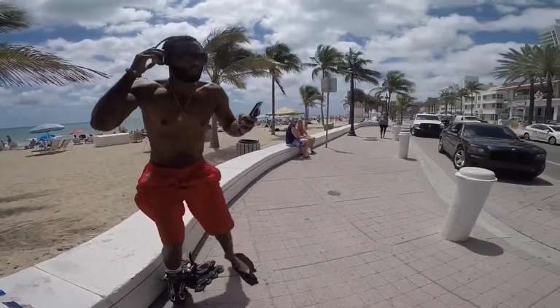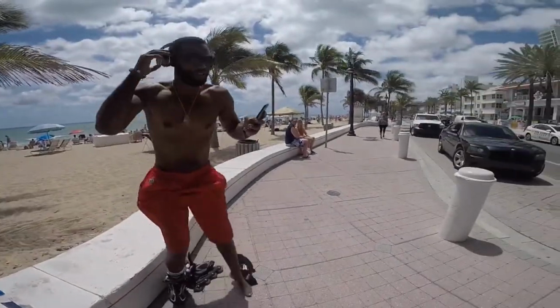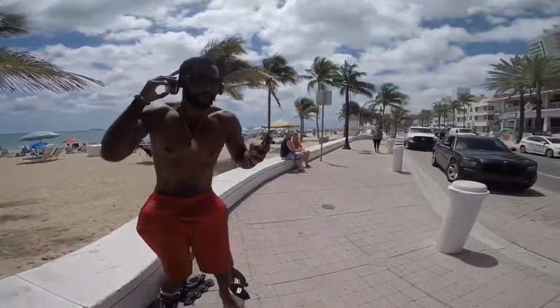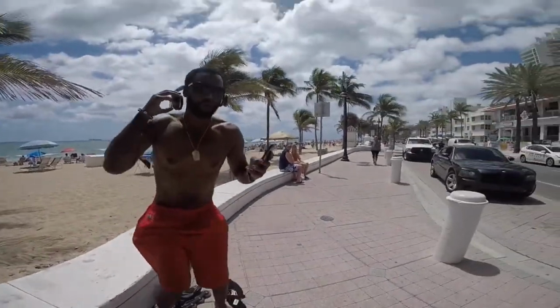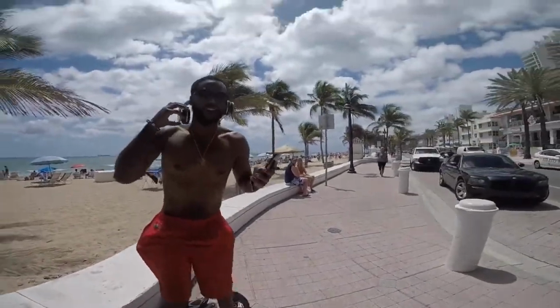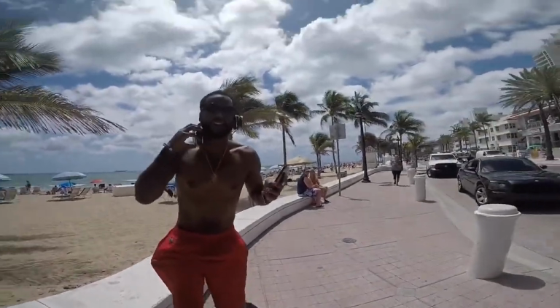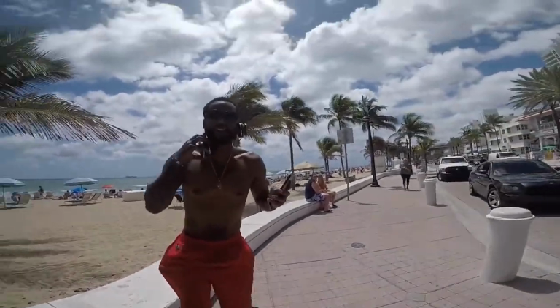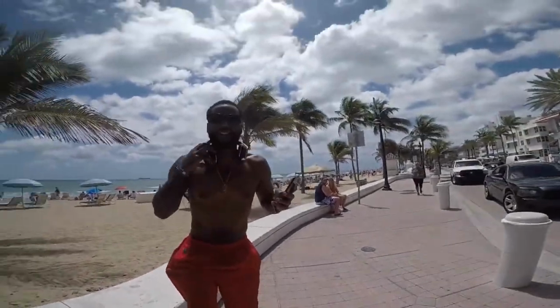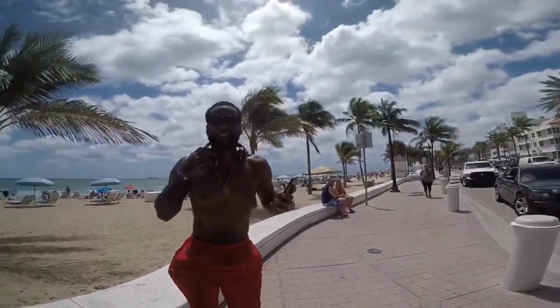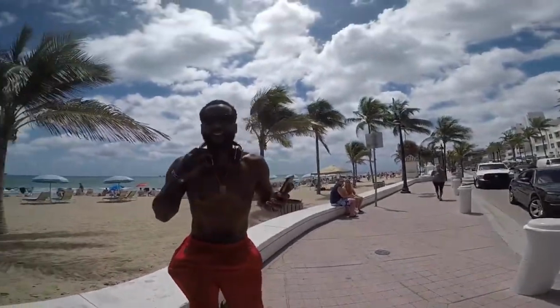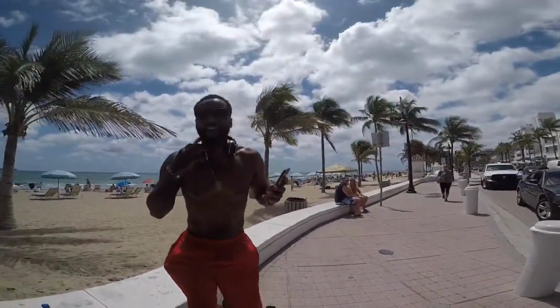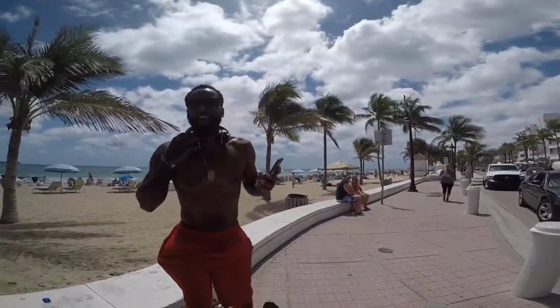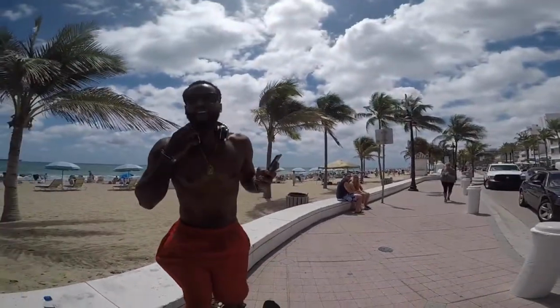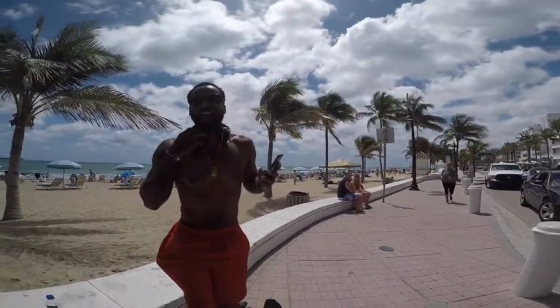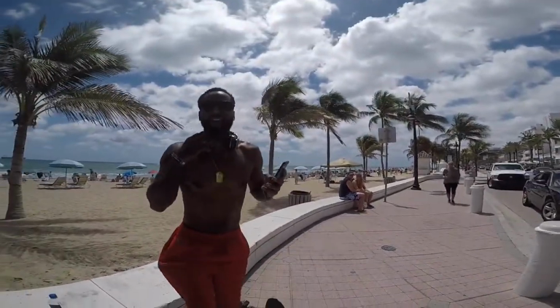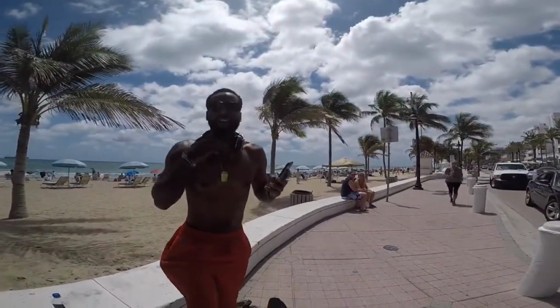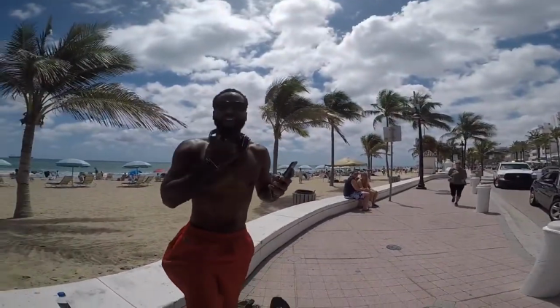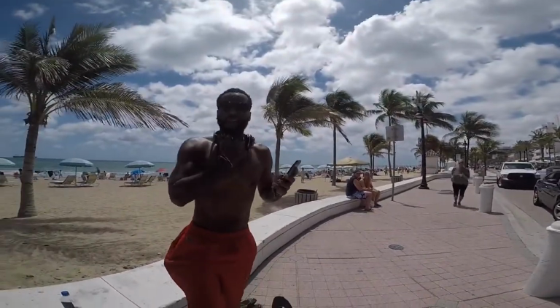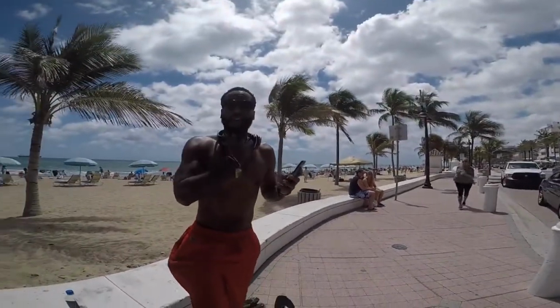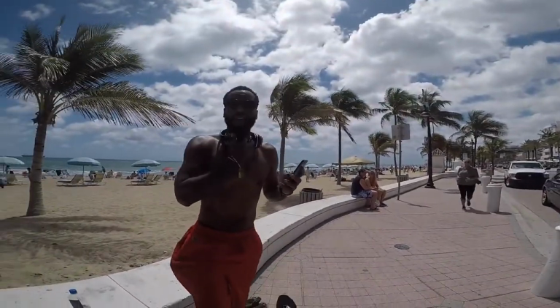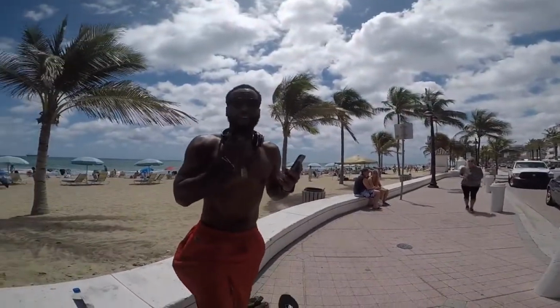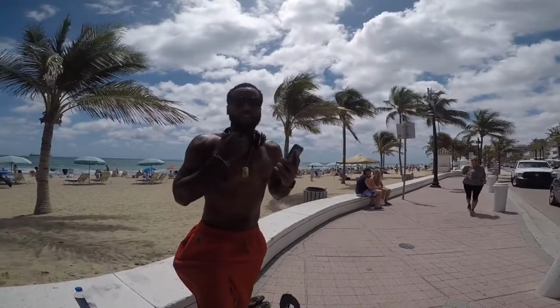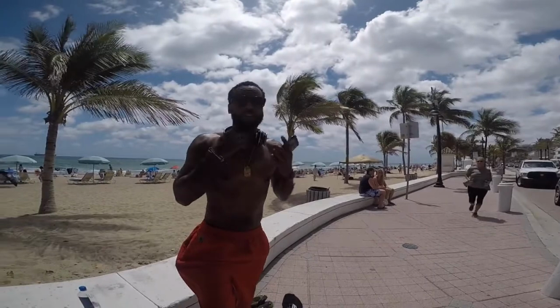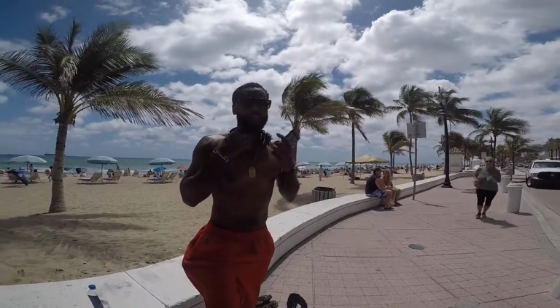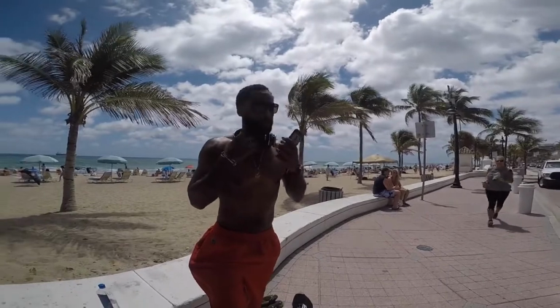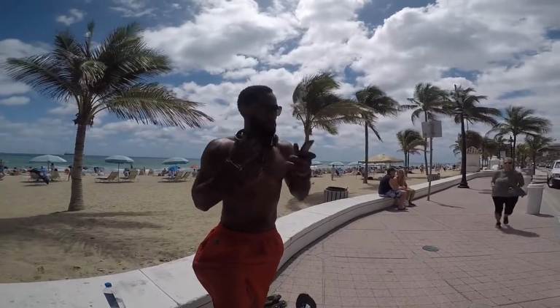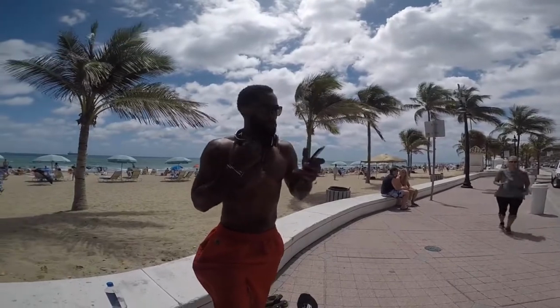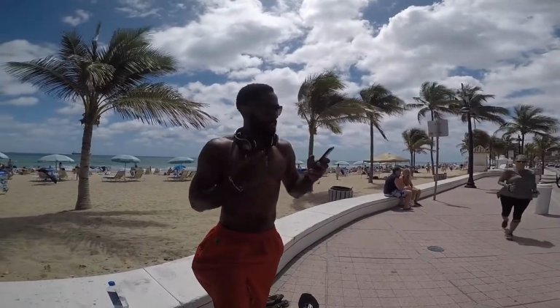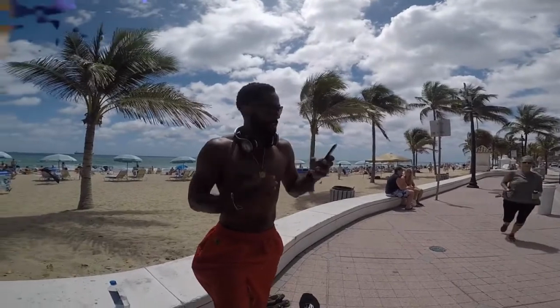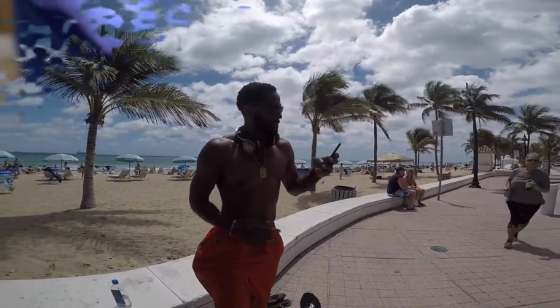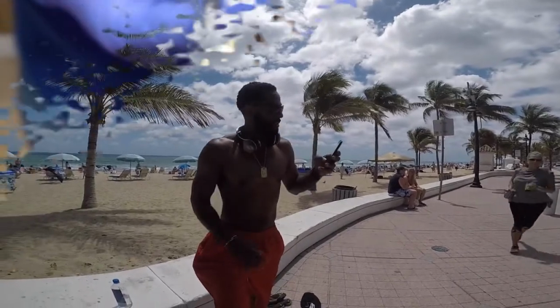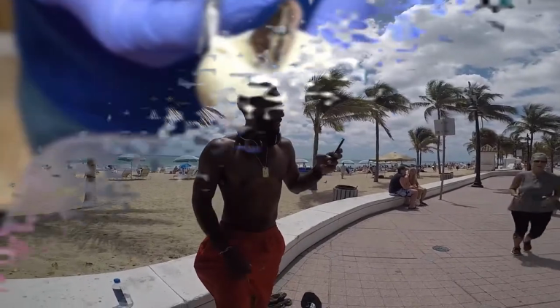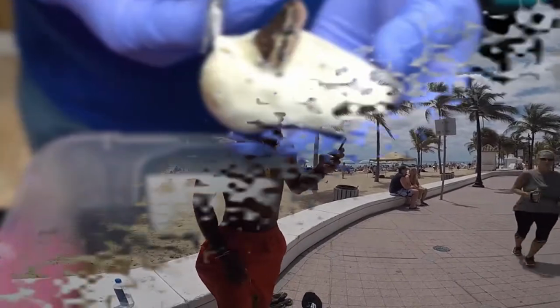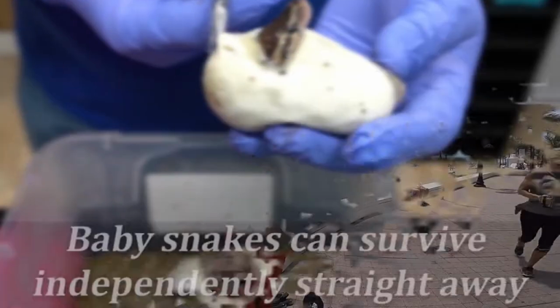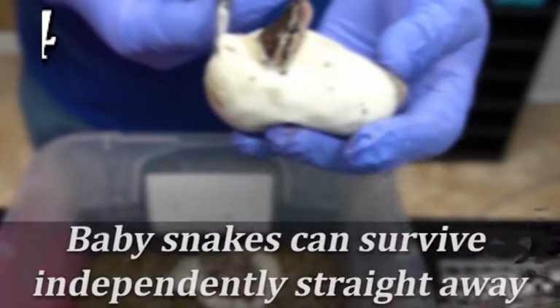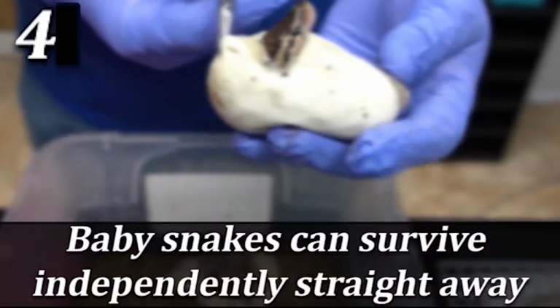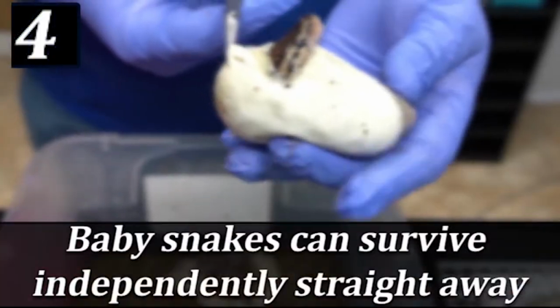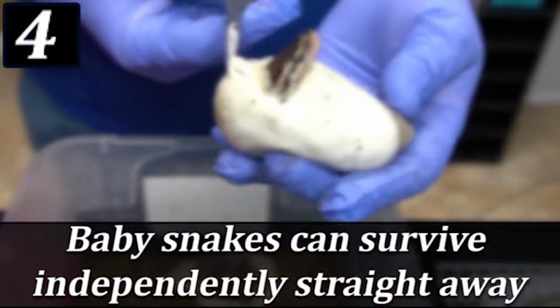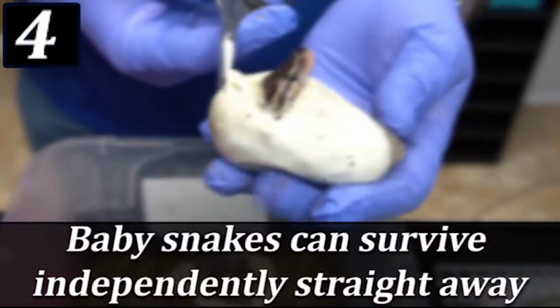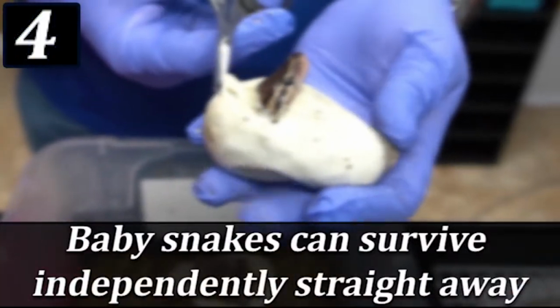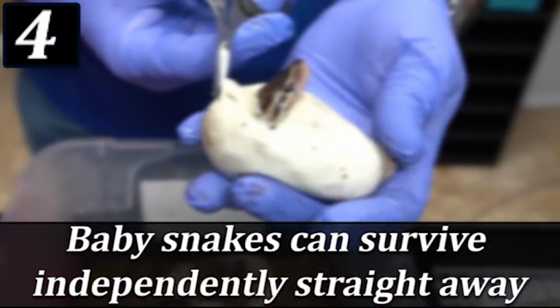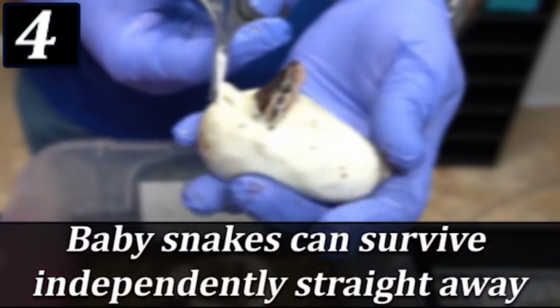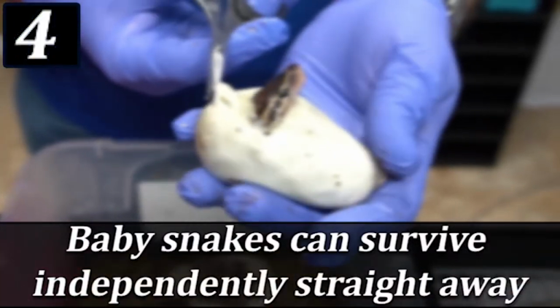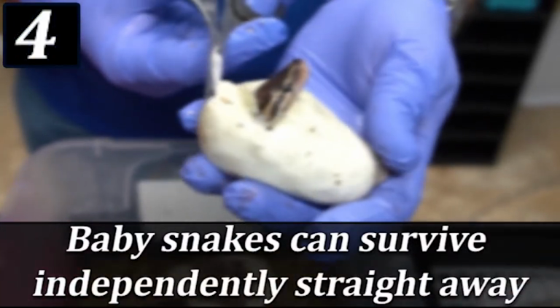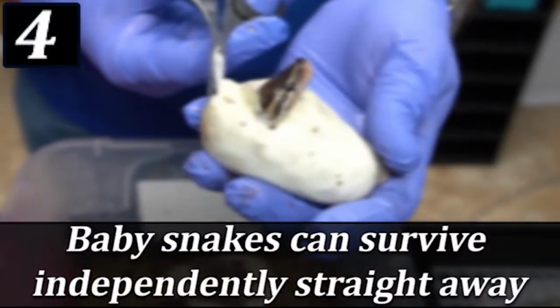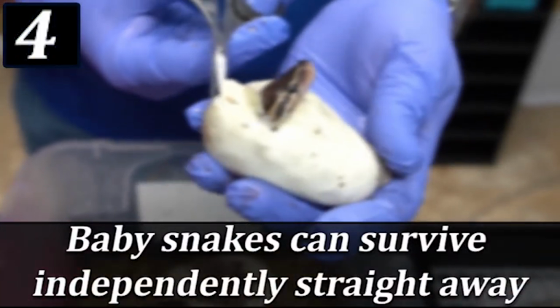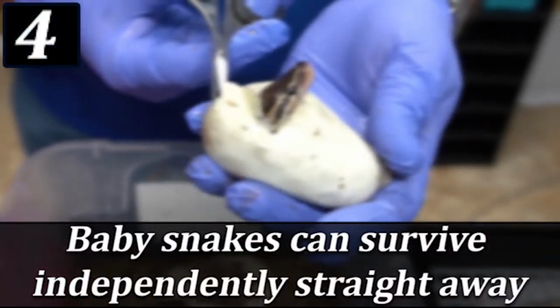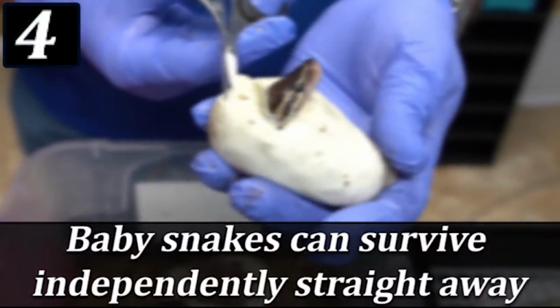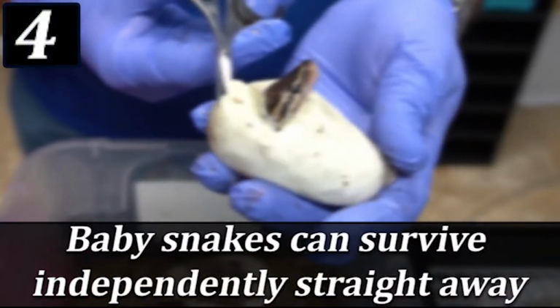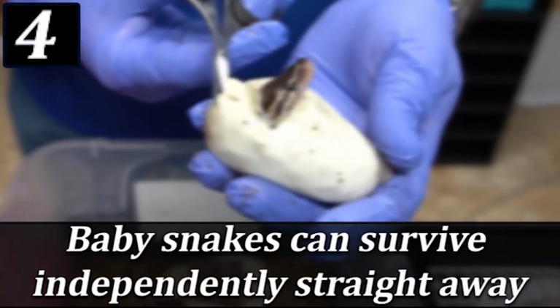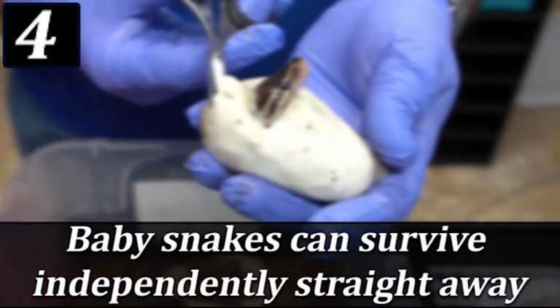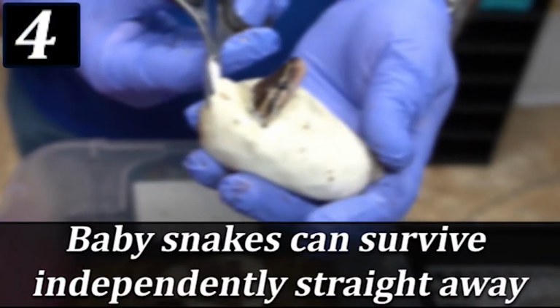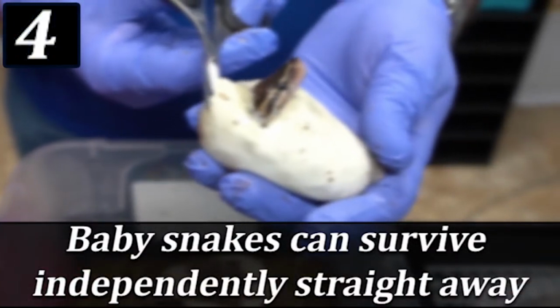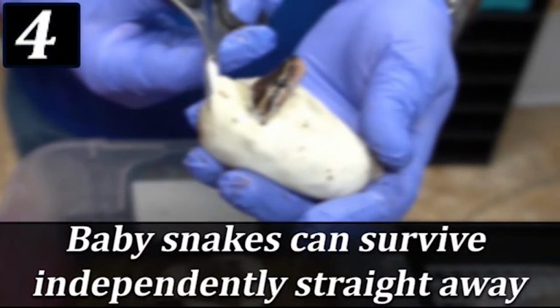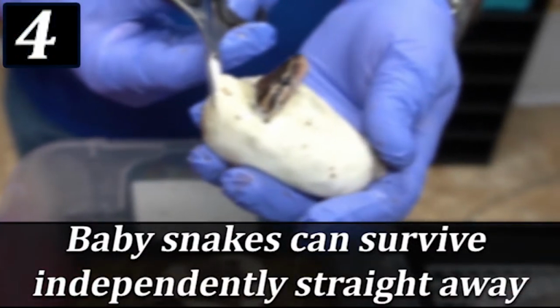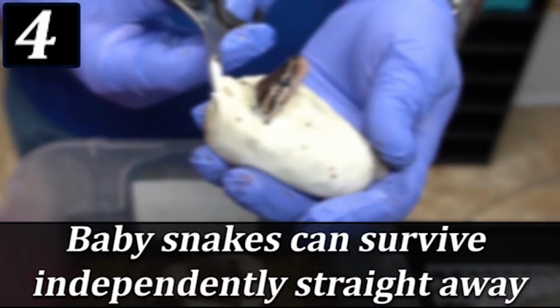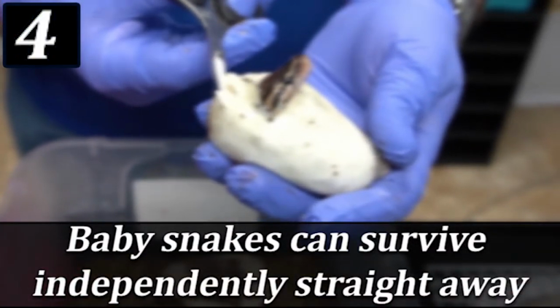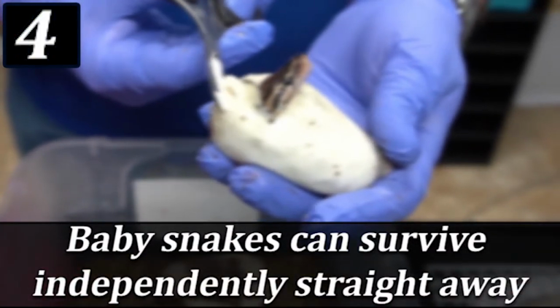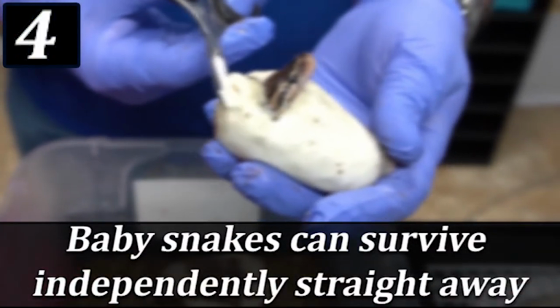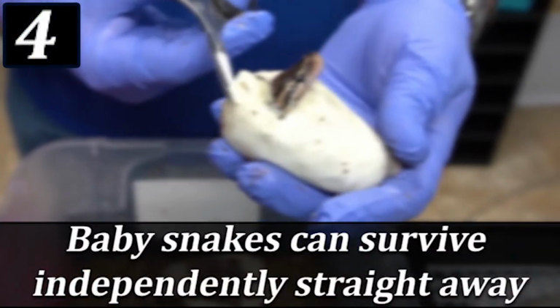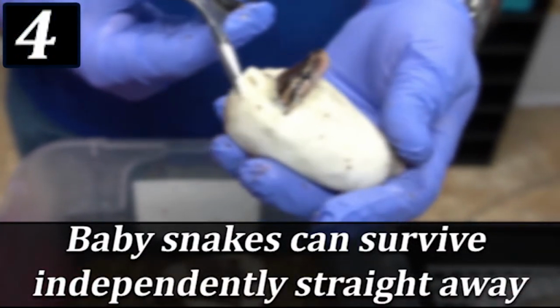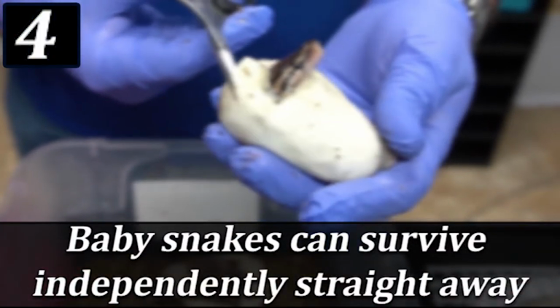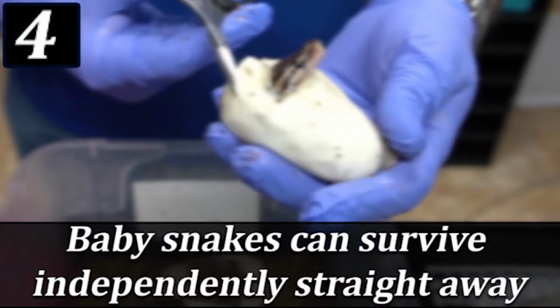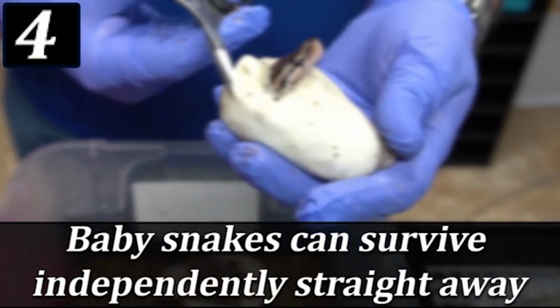What kind of snake is that? It's a python. Baby snakes can survive independently straight away.